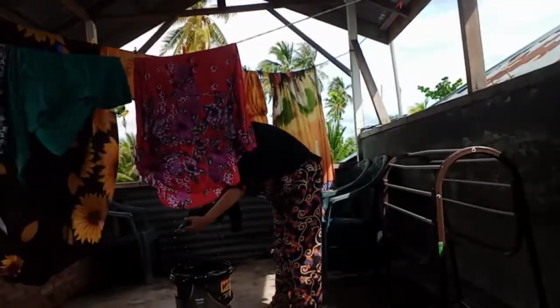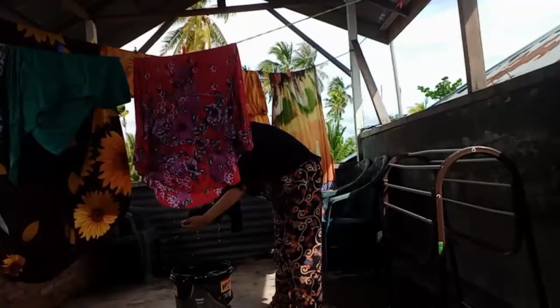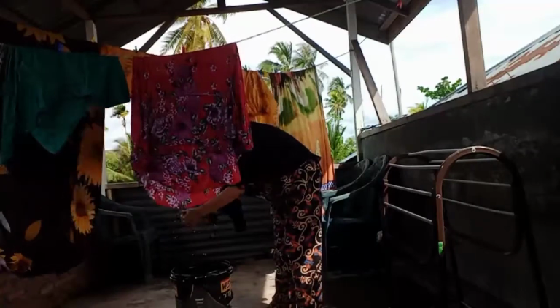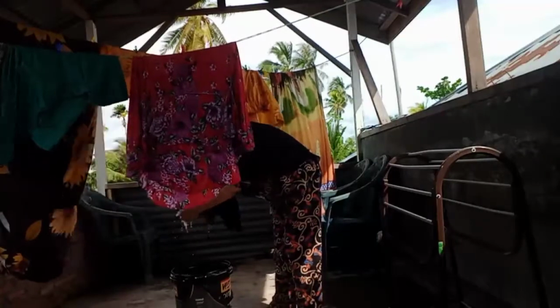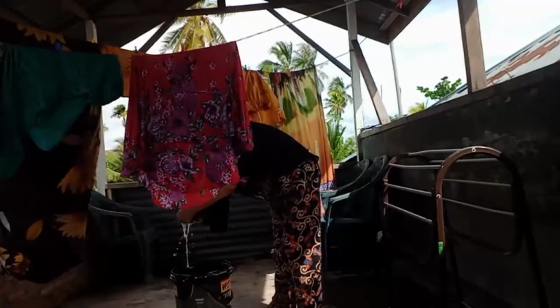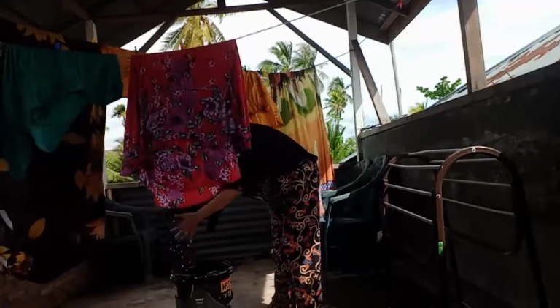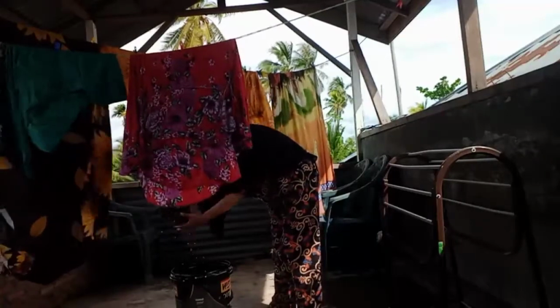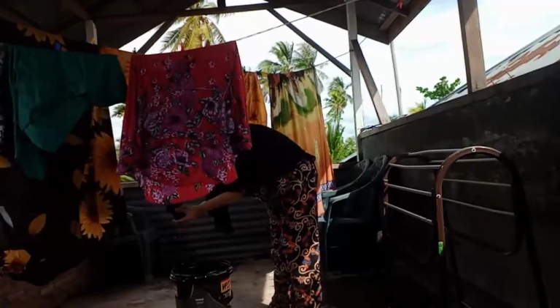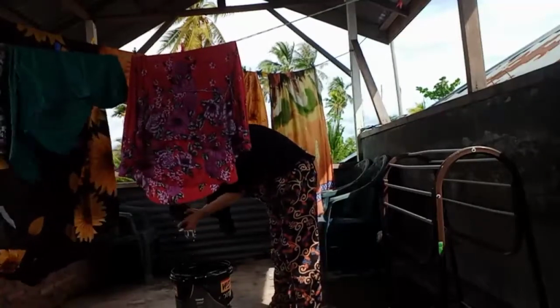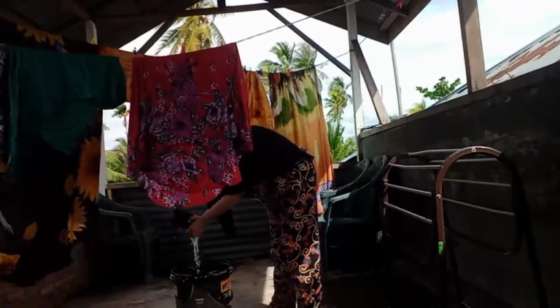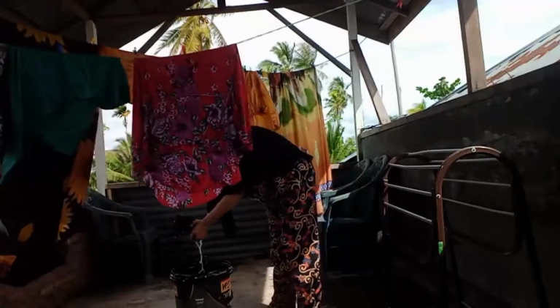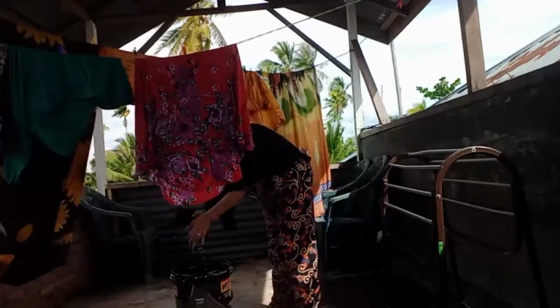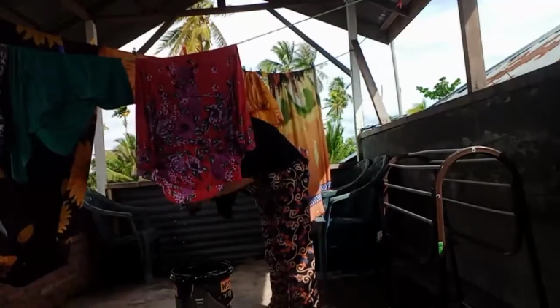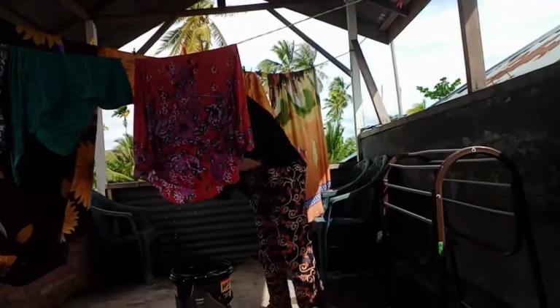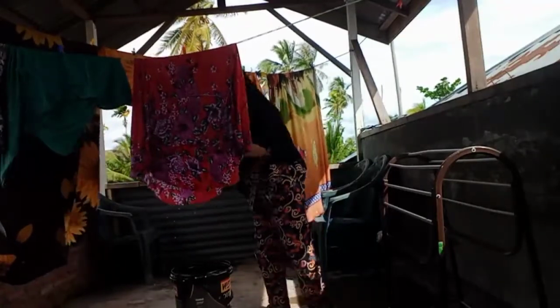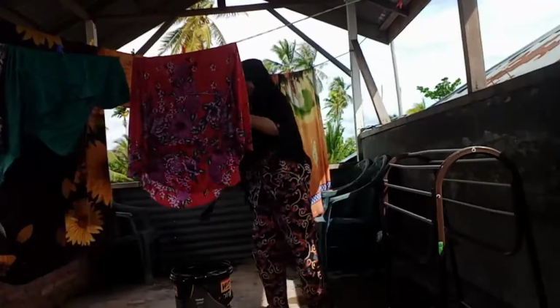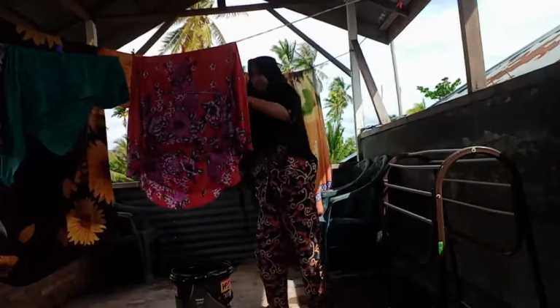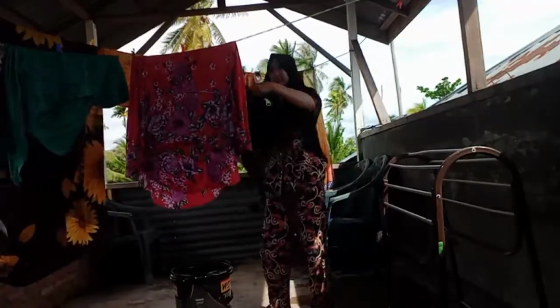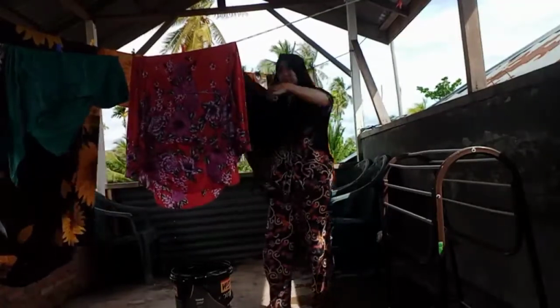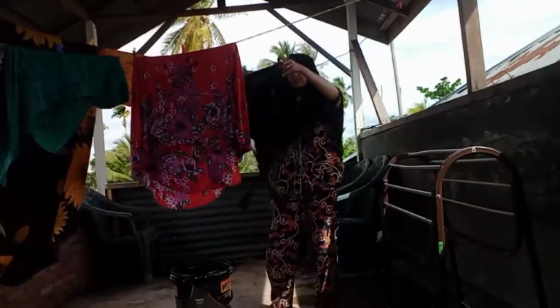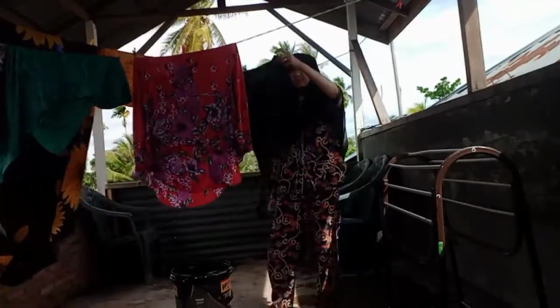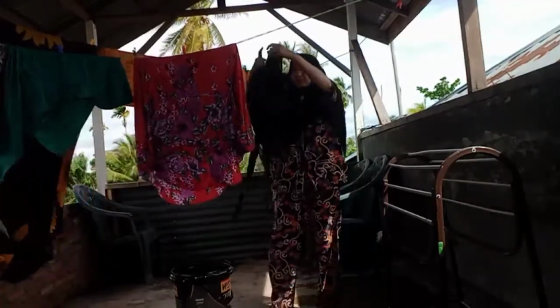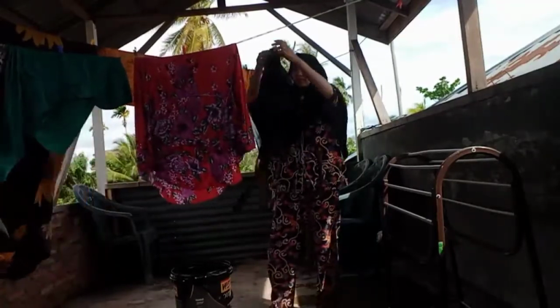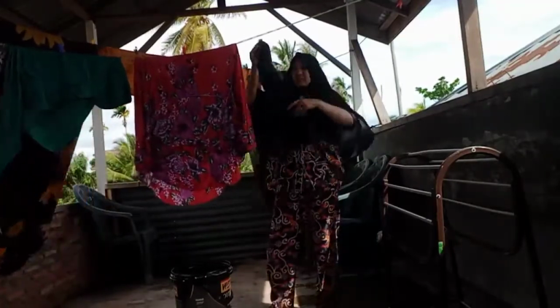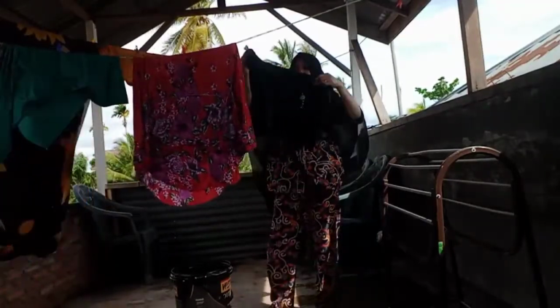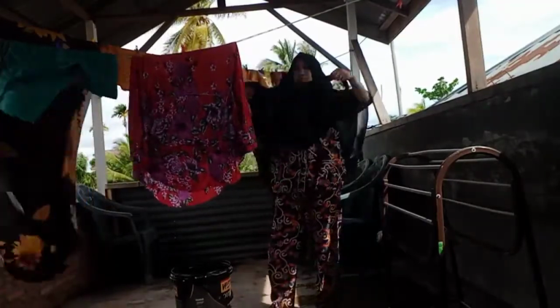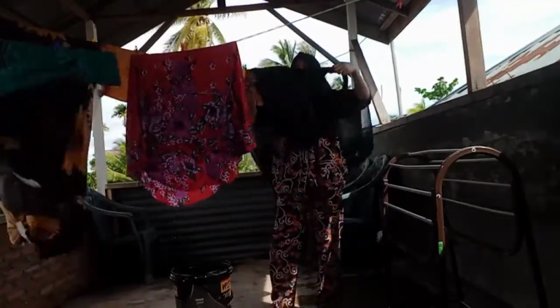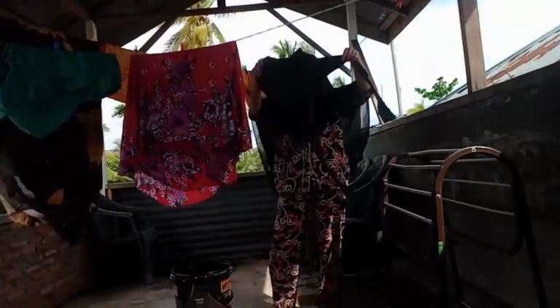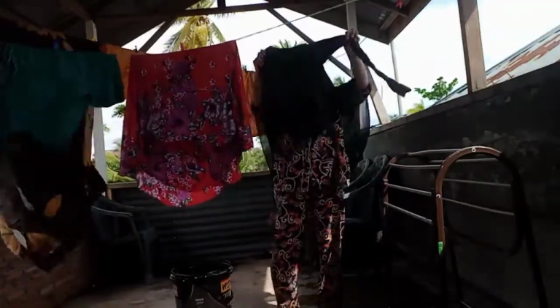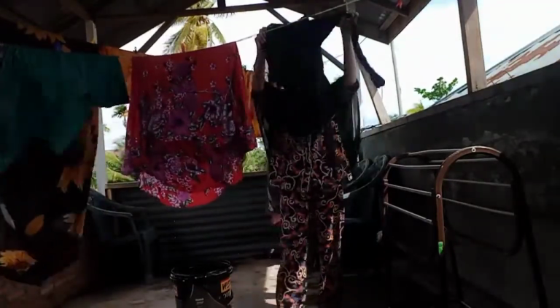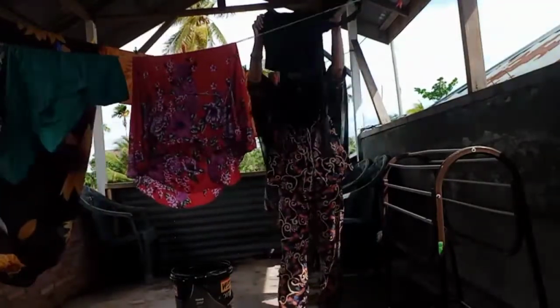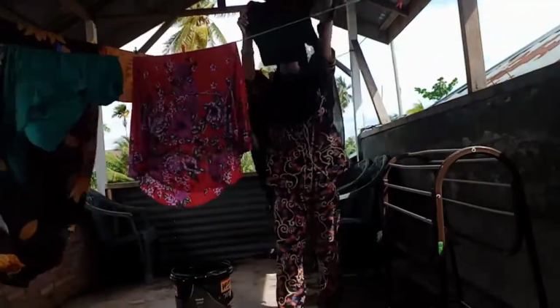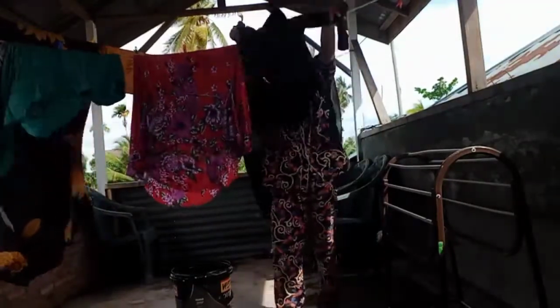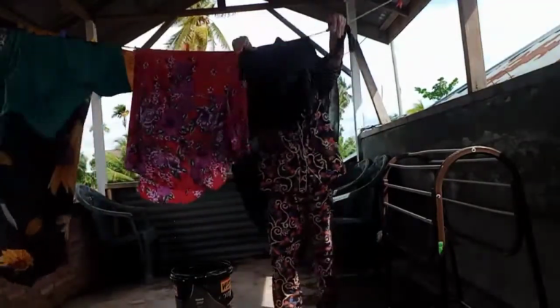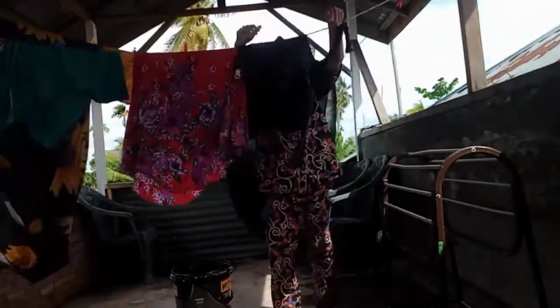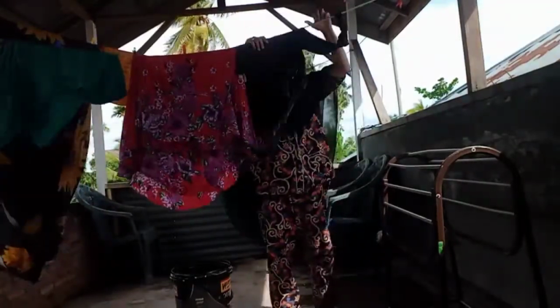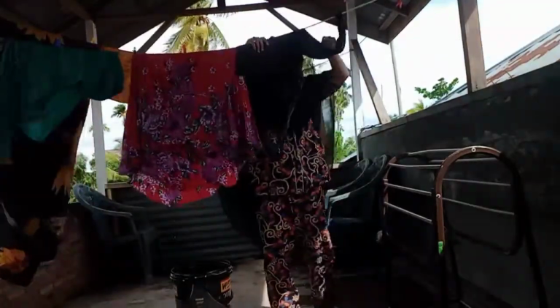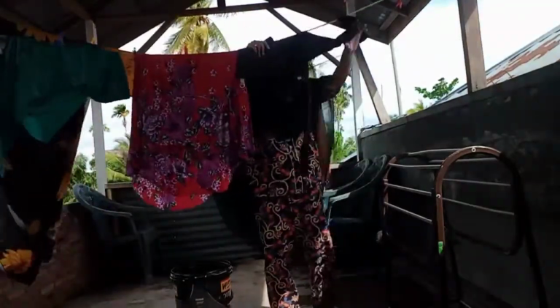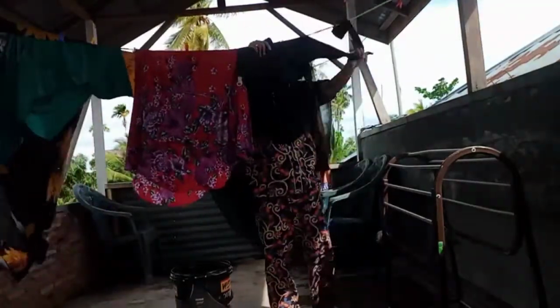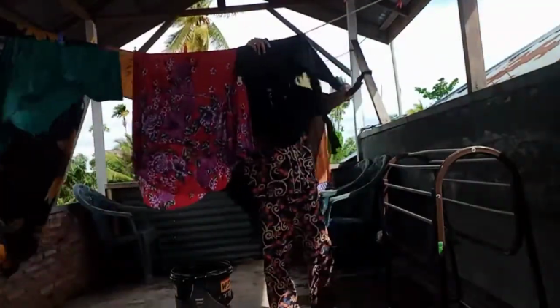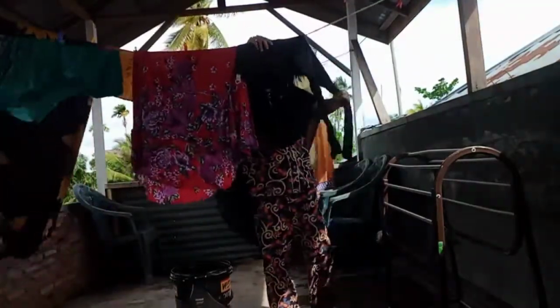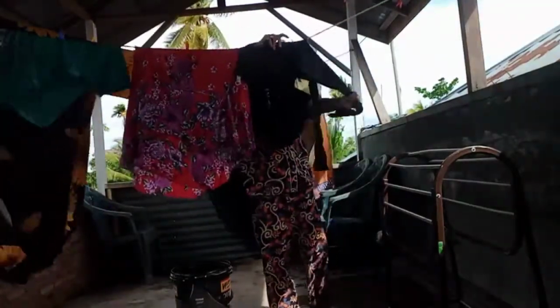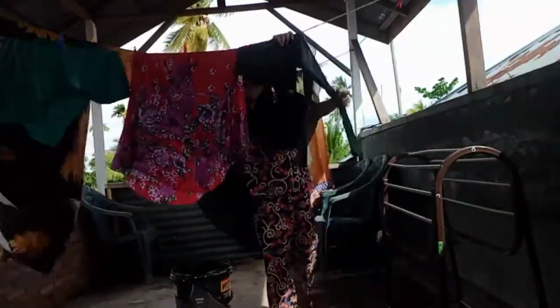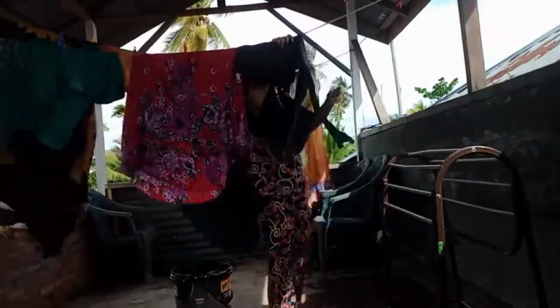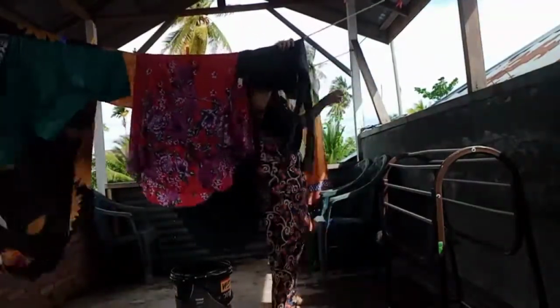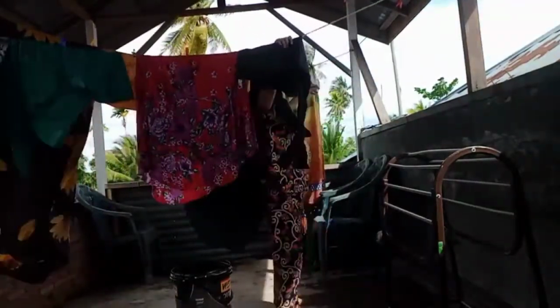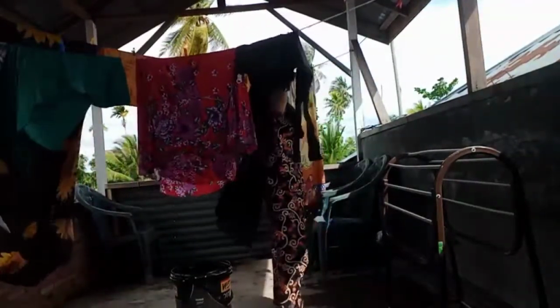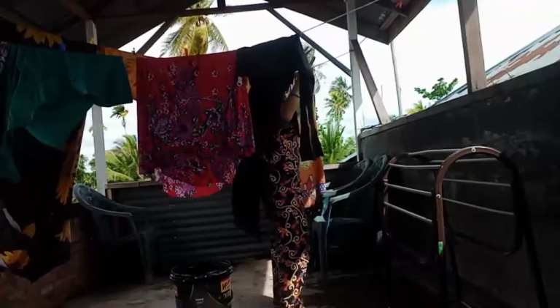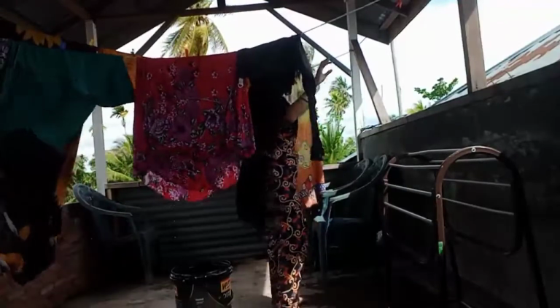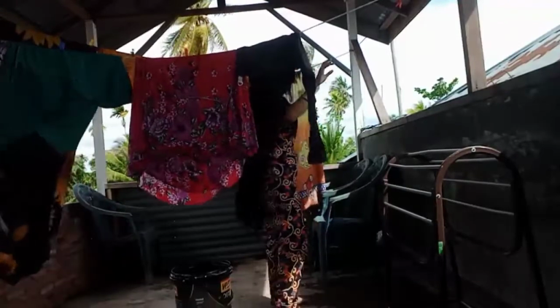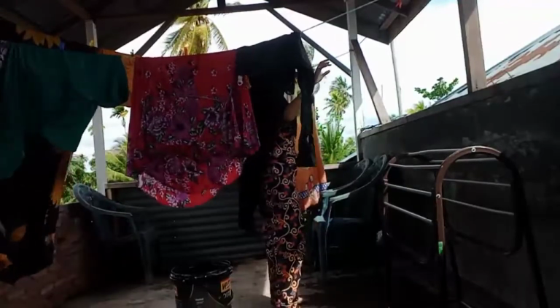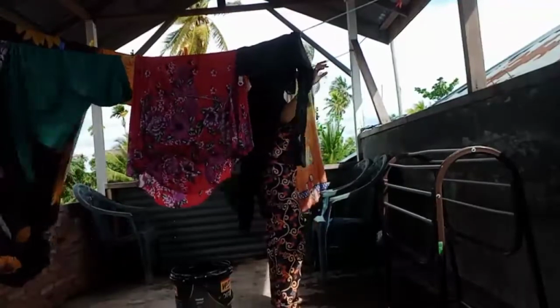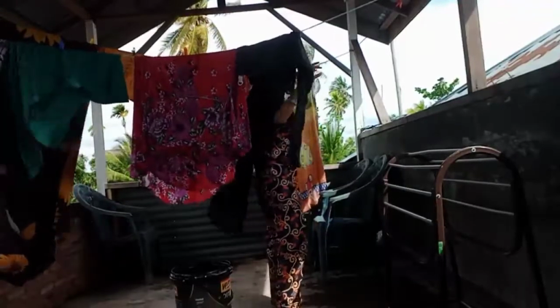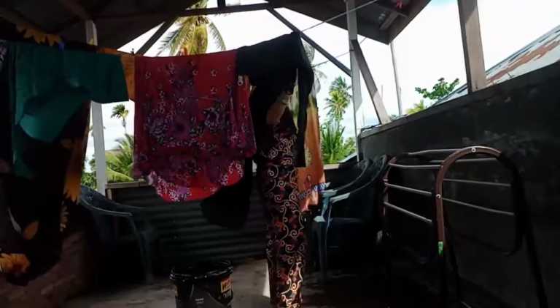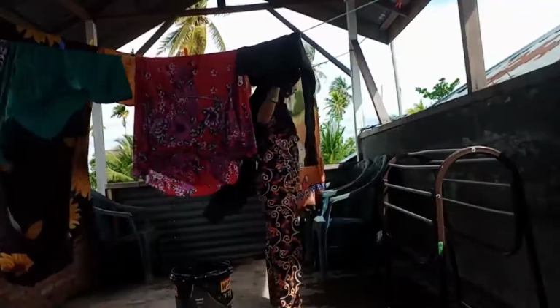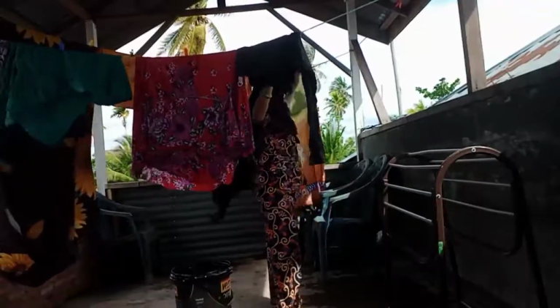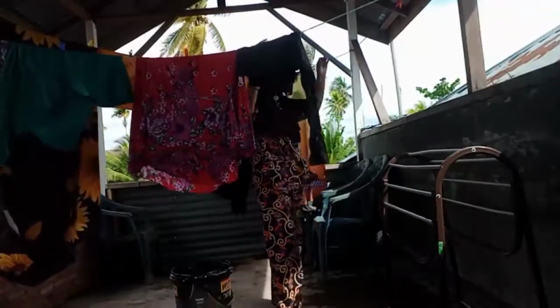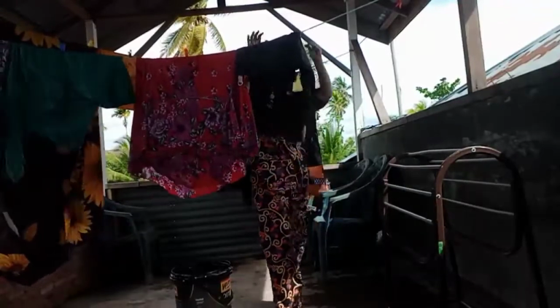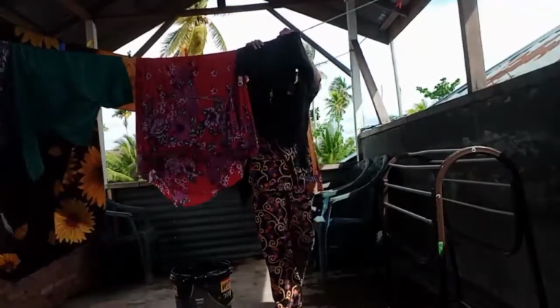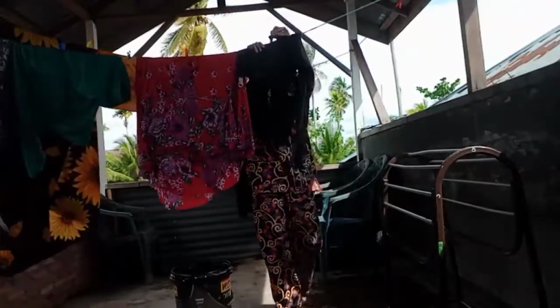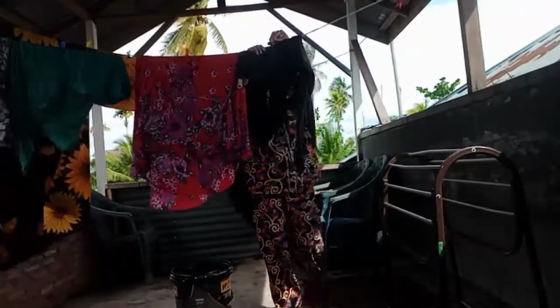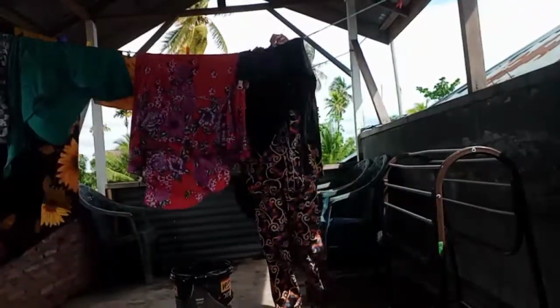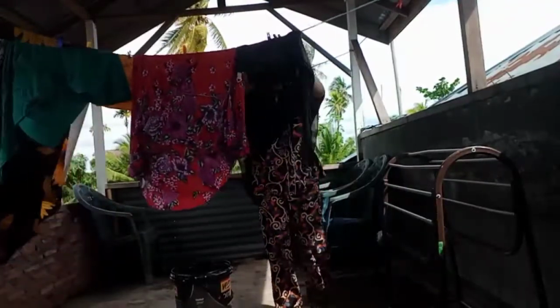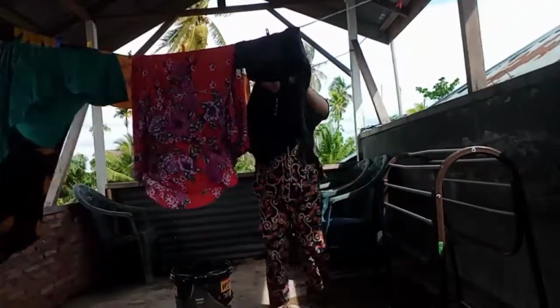Gitu lah mam ya, kalau udah banjir ya galau sedikit gitu. Tapi harus tetap bersyukur ya mam.